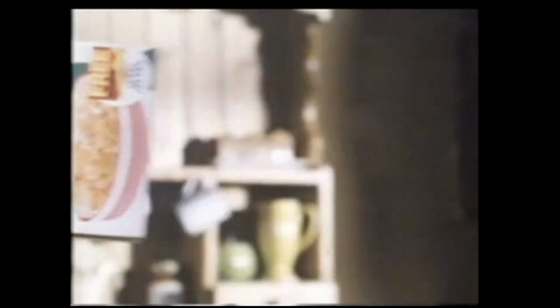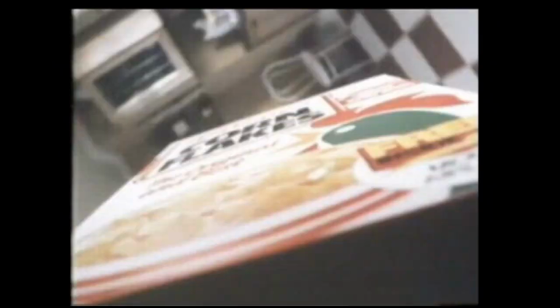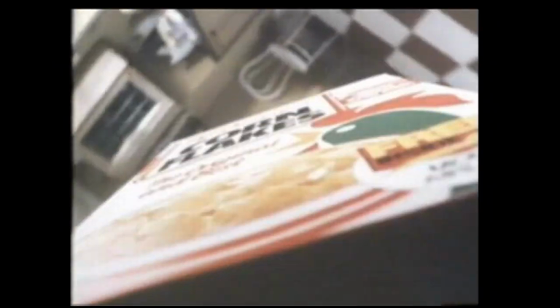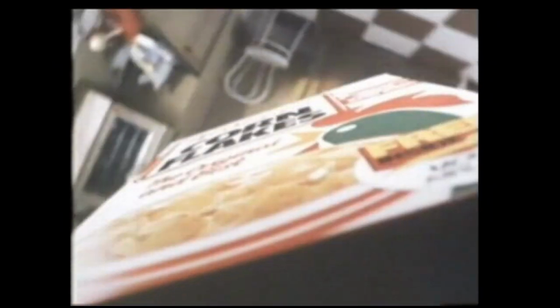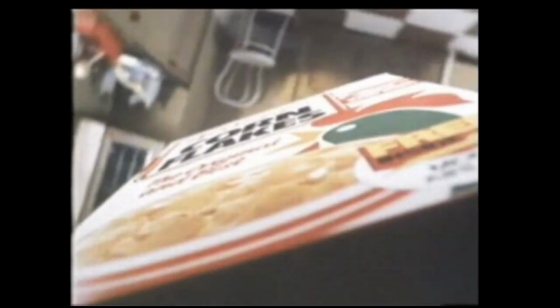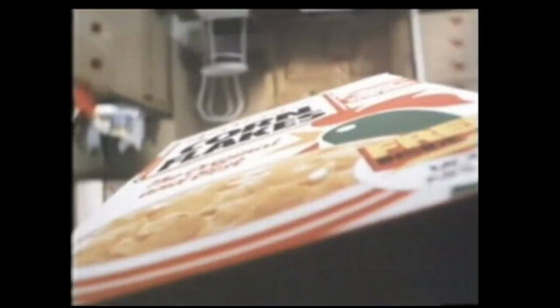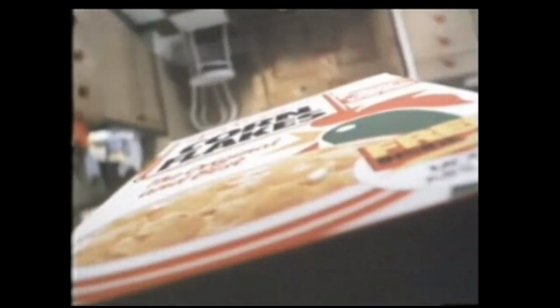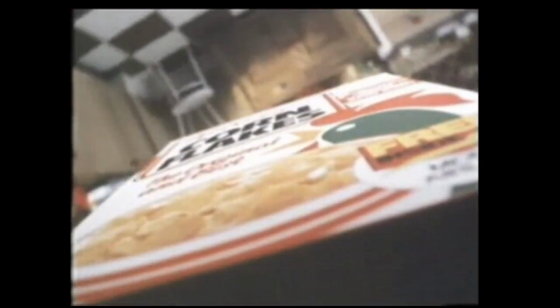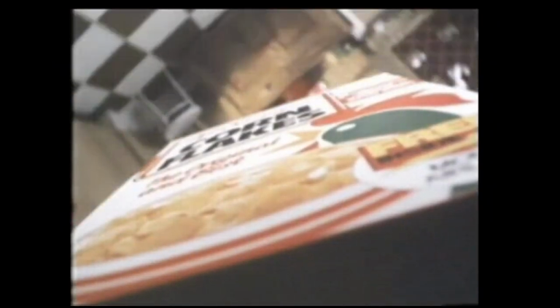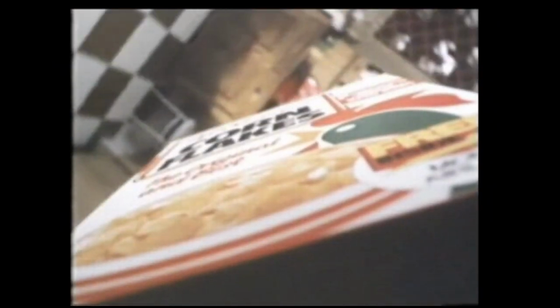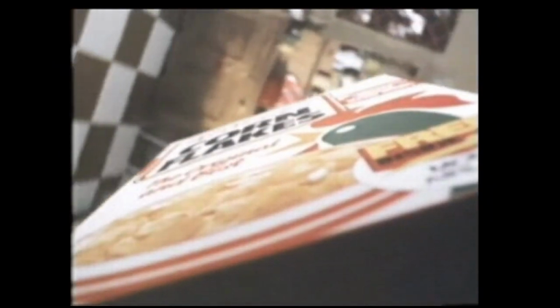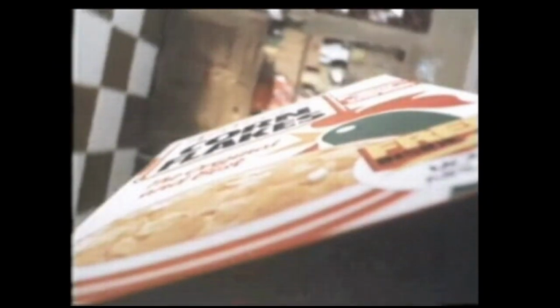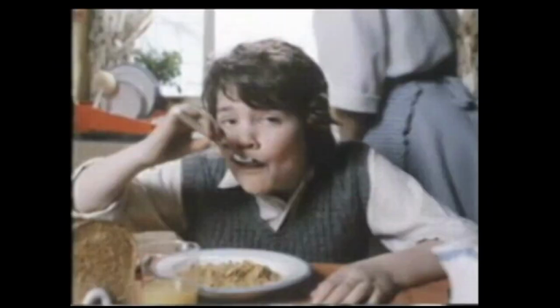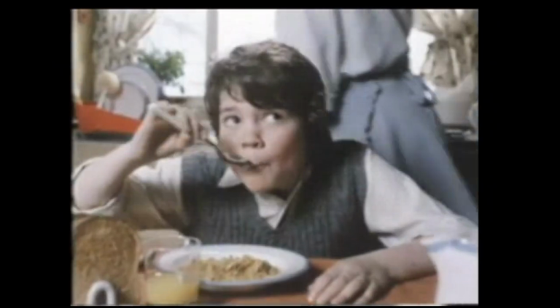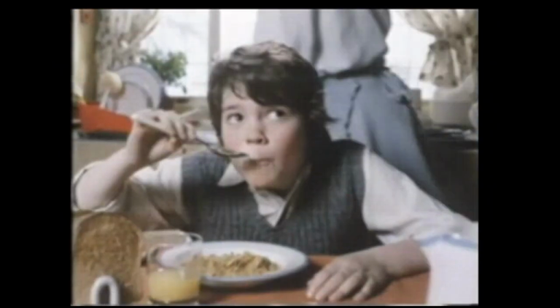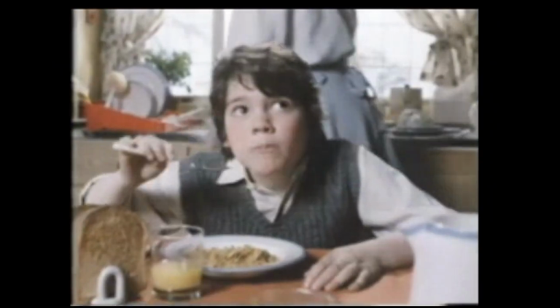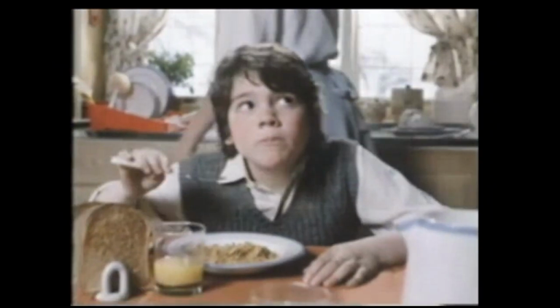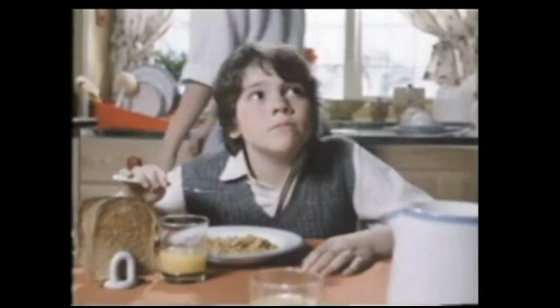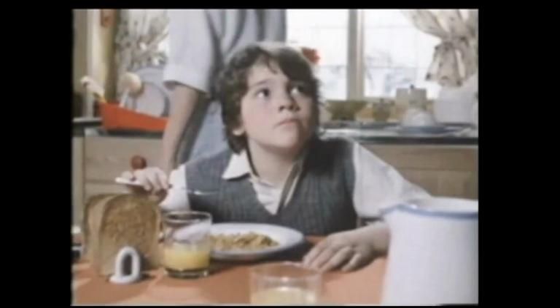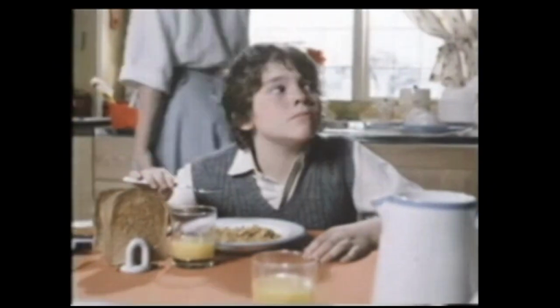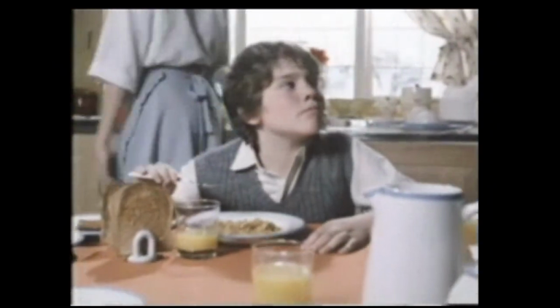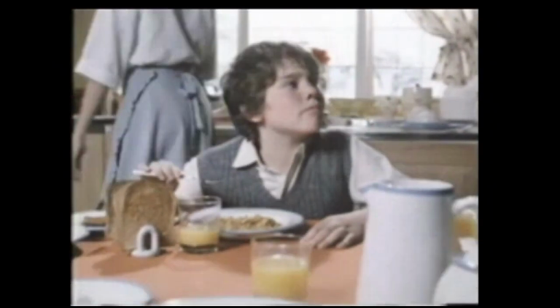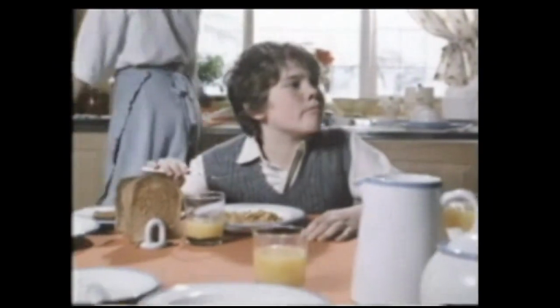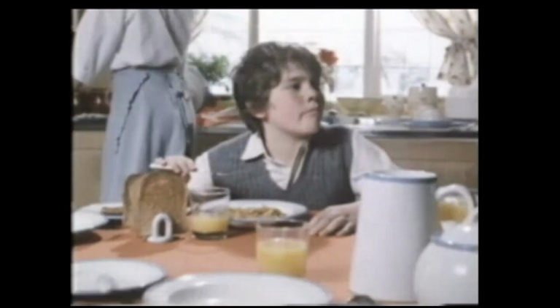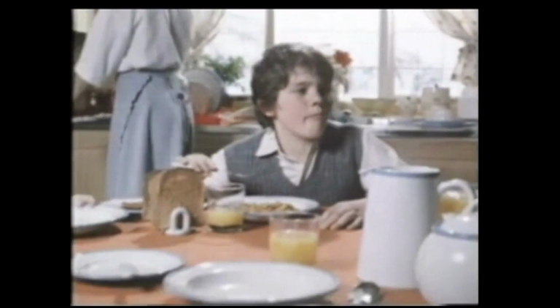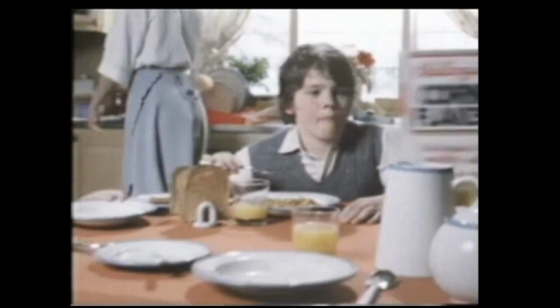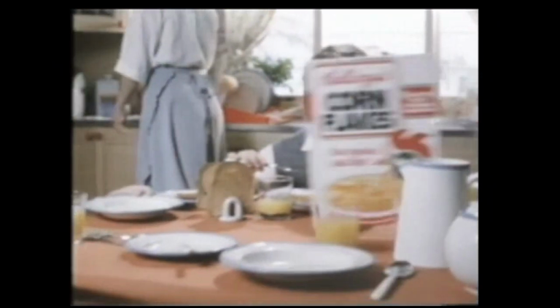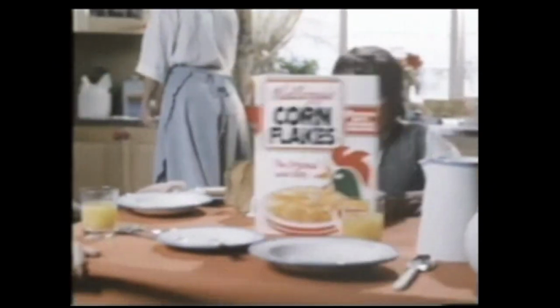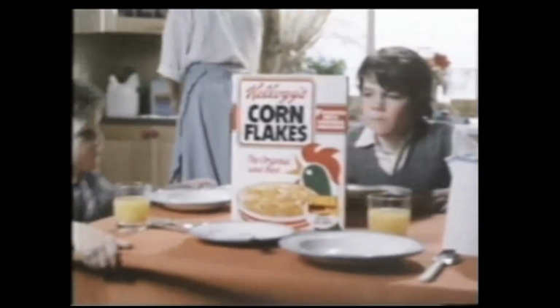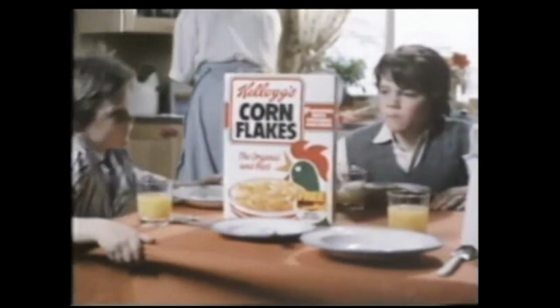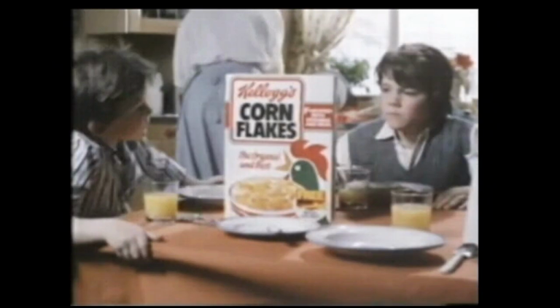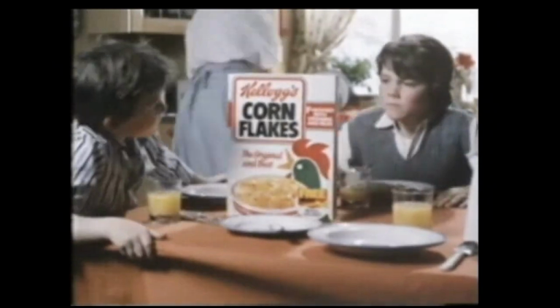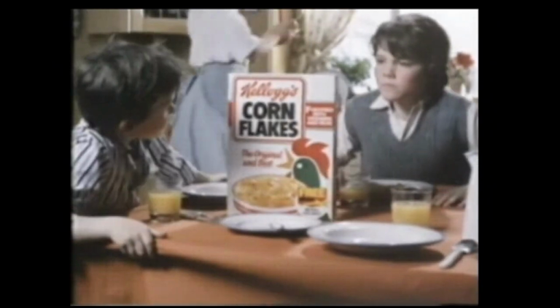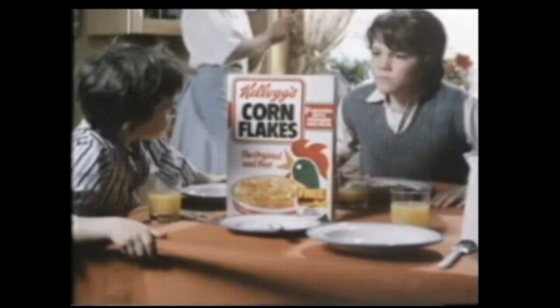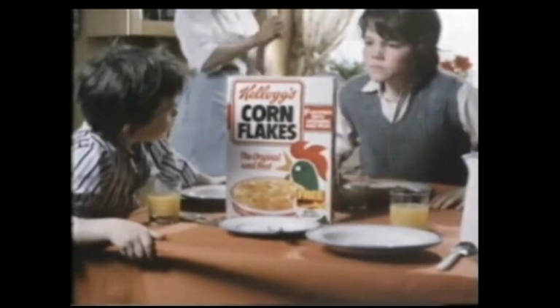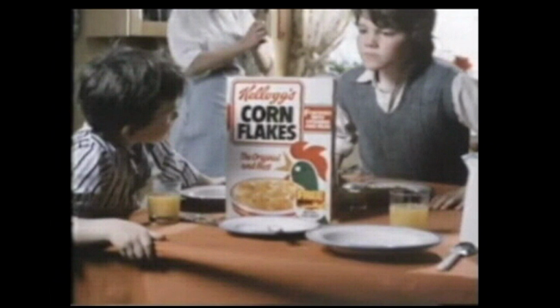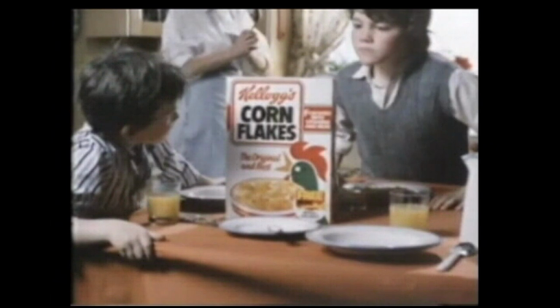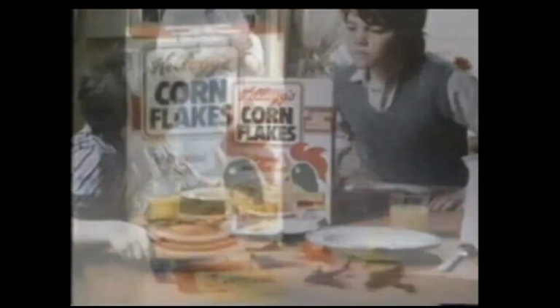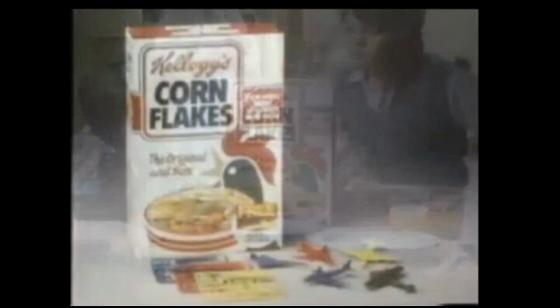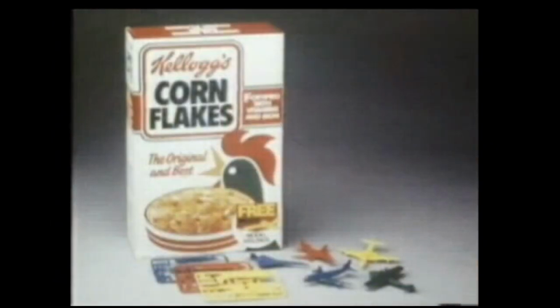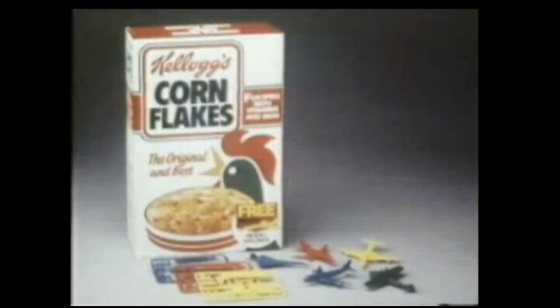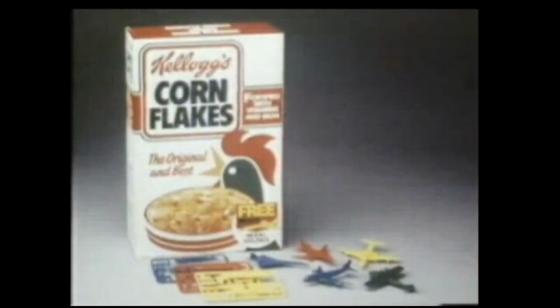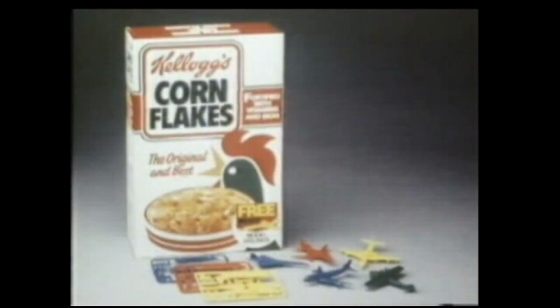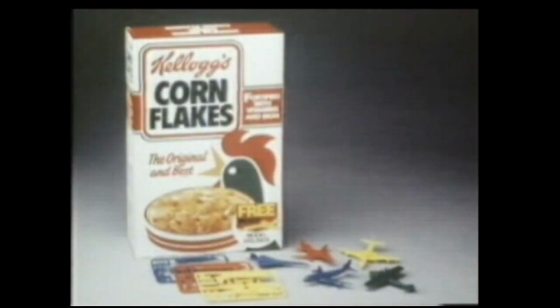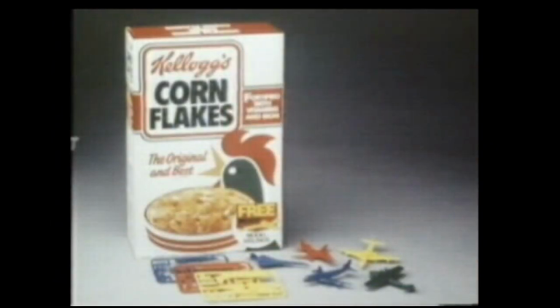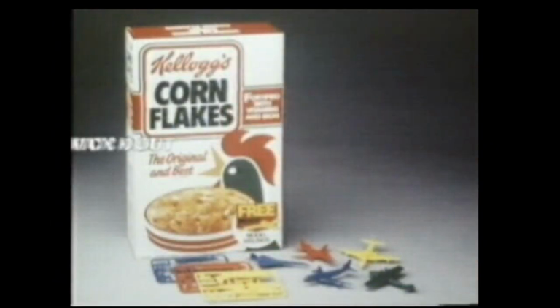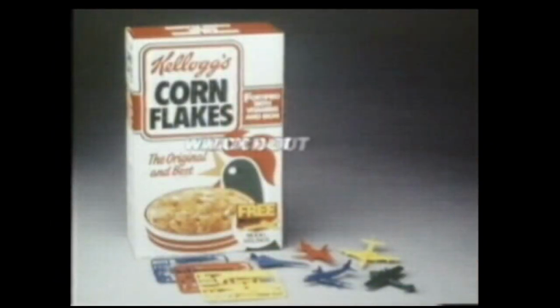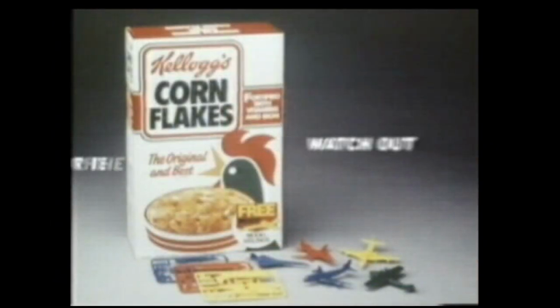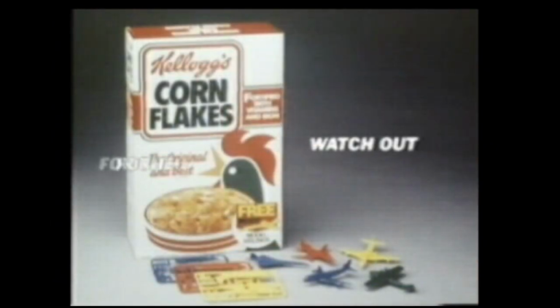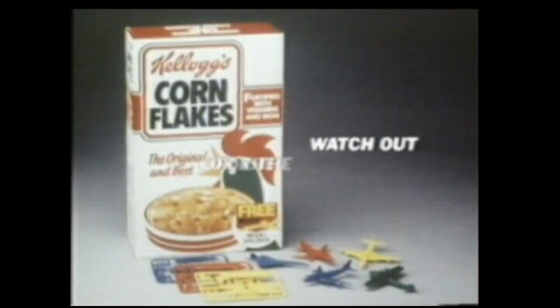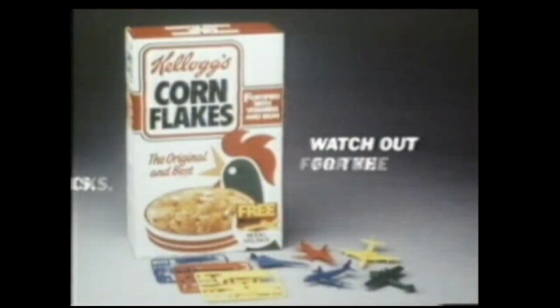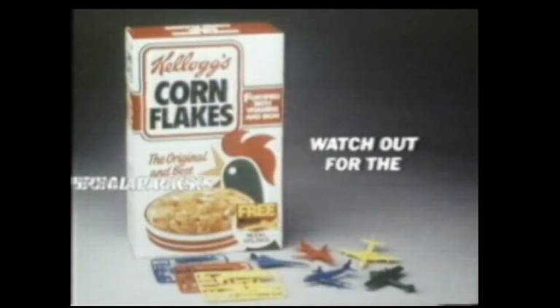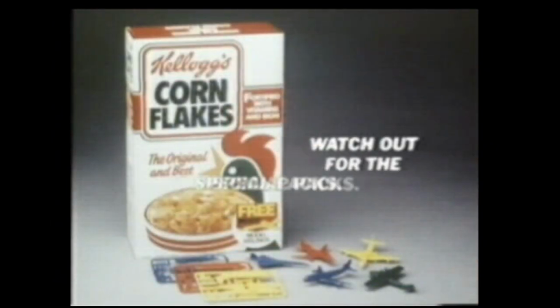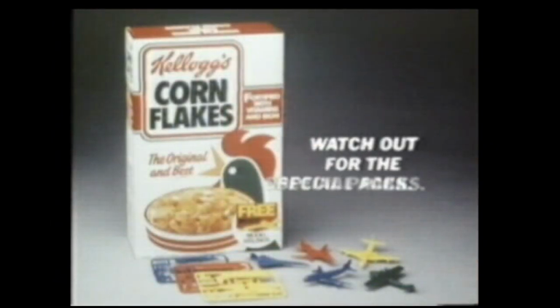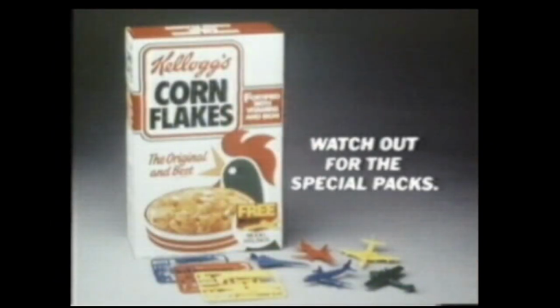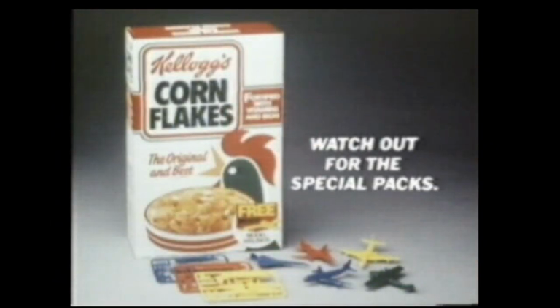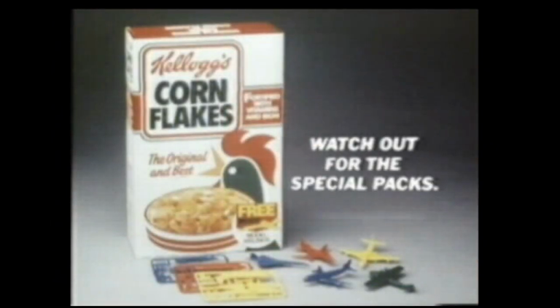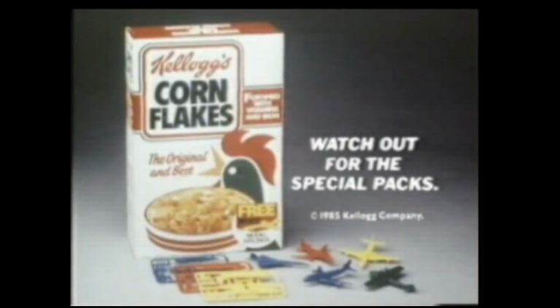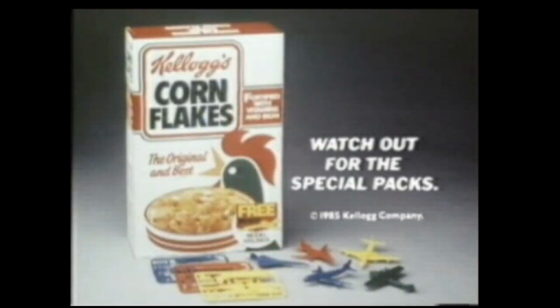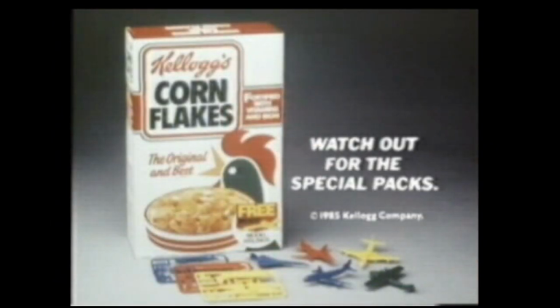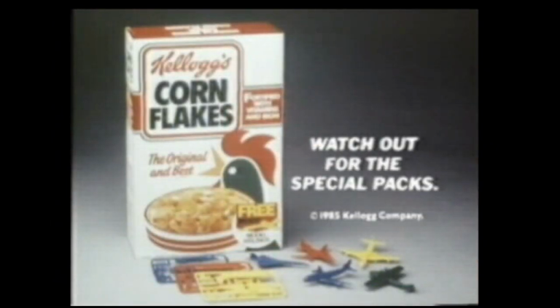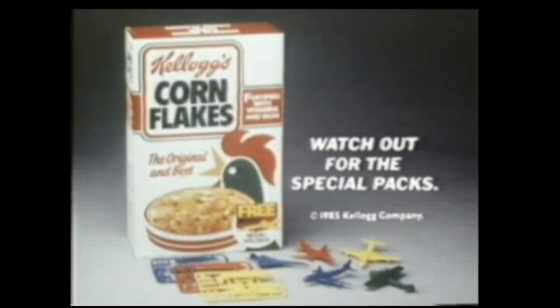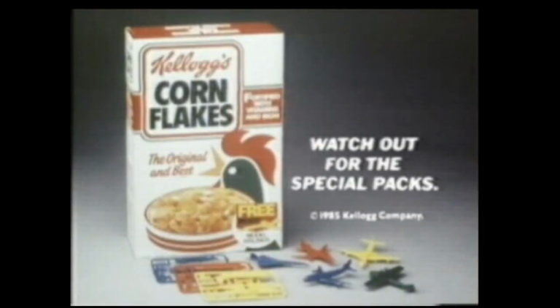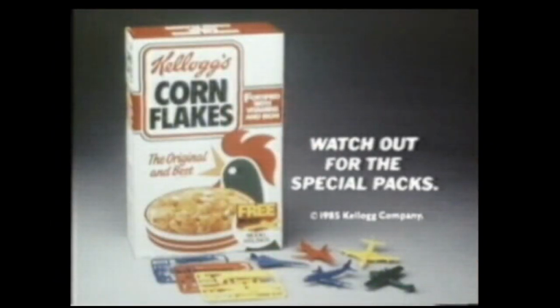Inside every special pack of Kellogg's Cornflakes, there's one of eight free model aeroplane kits just waiting to get out.